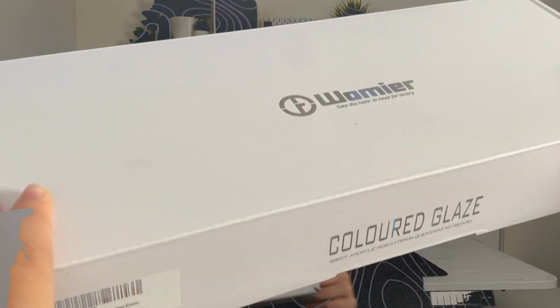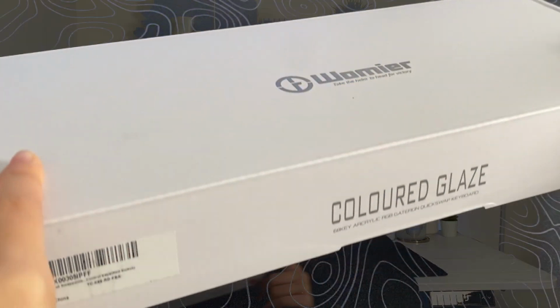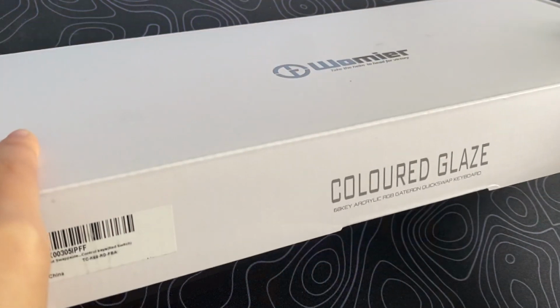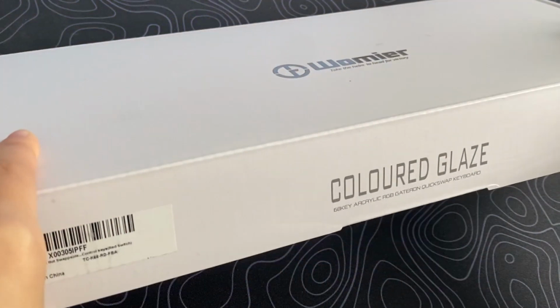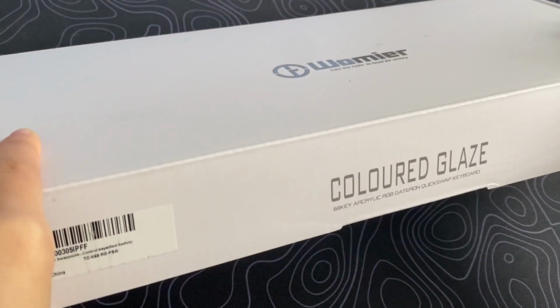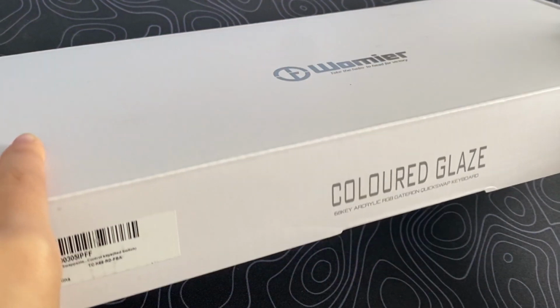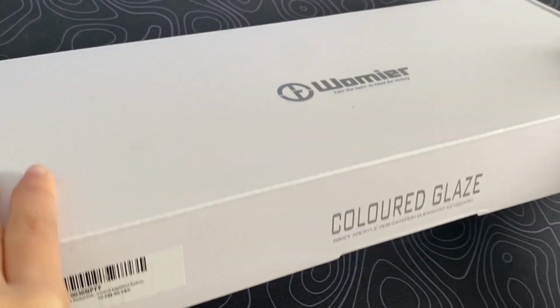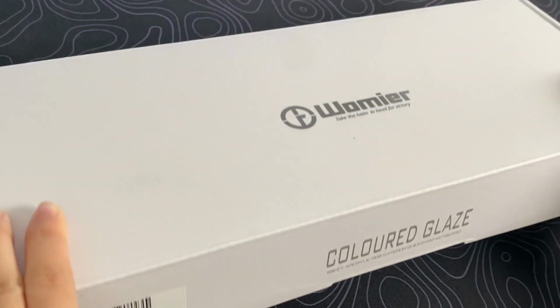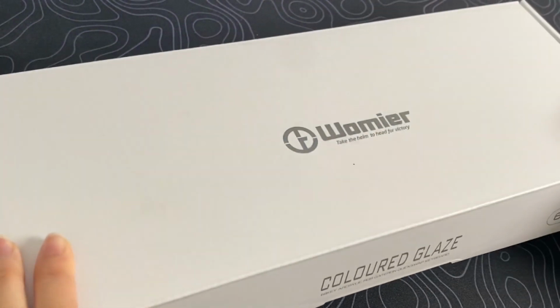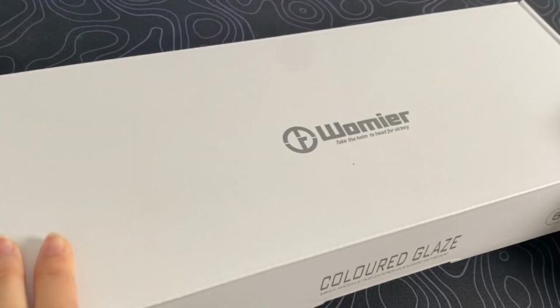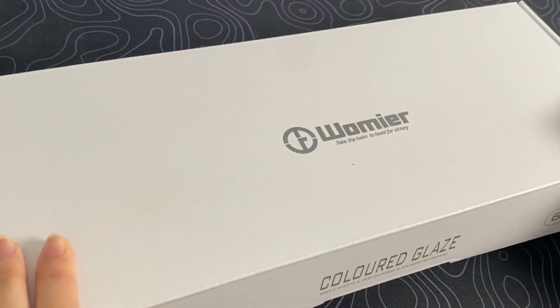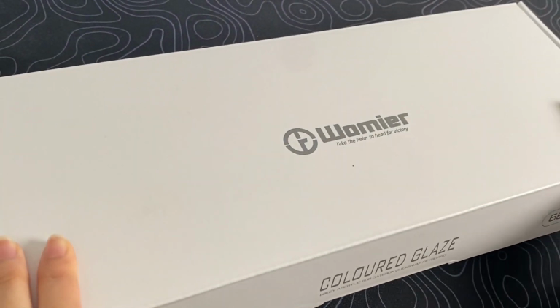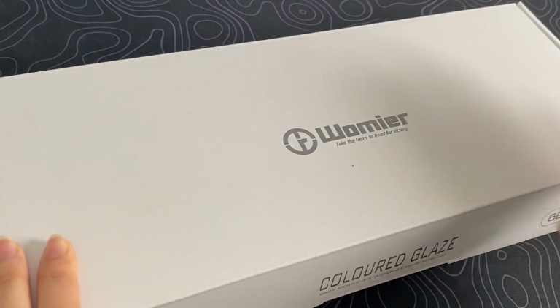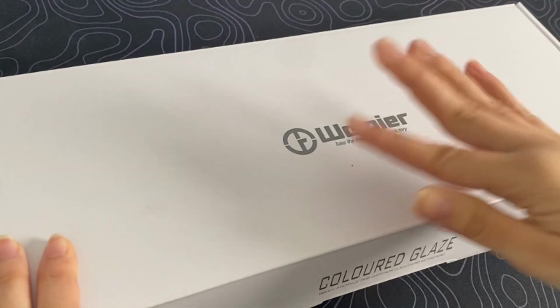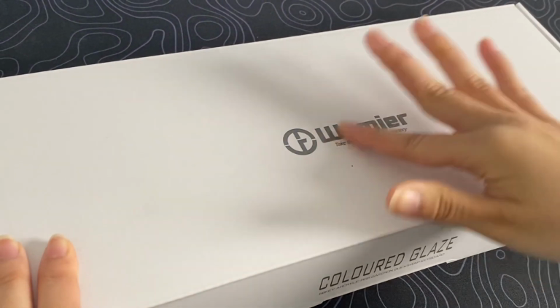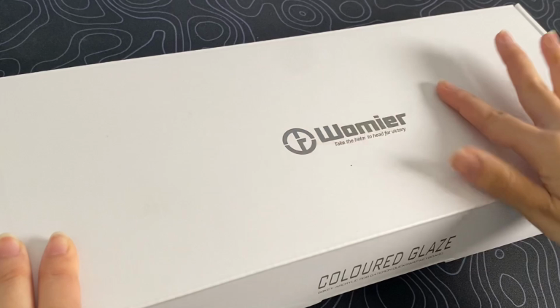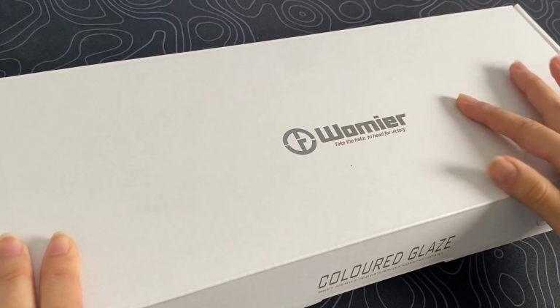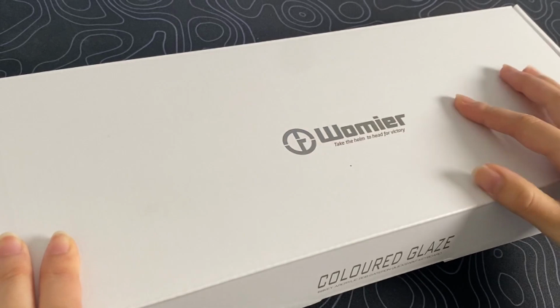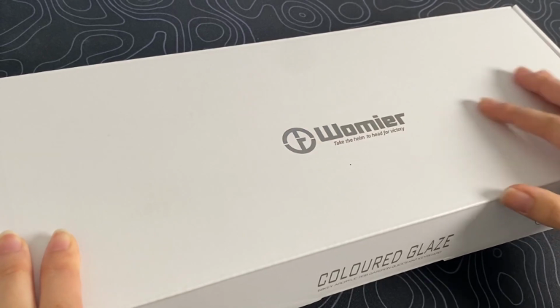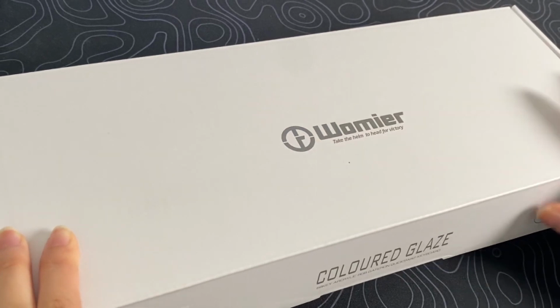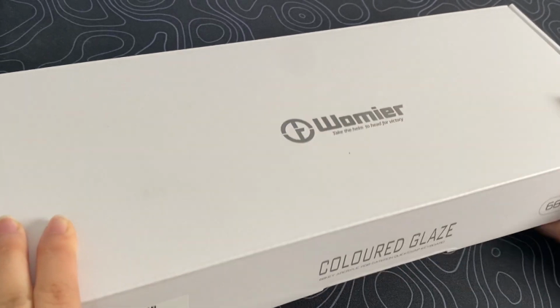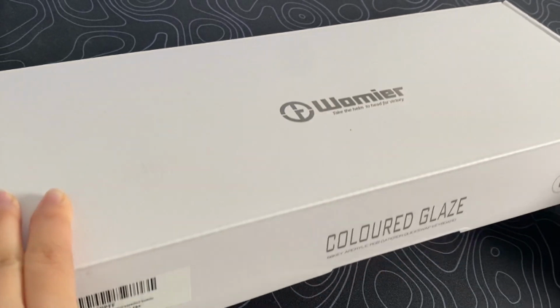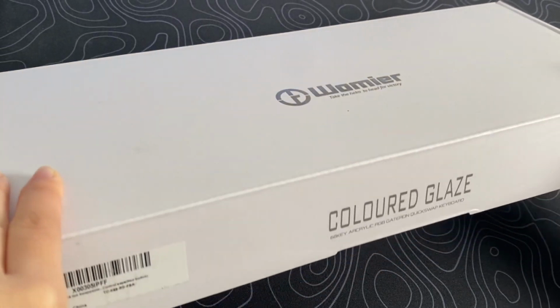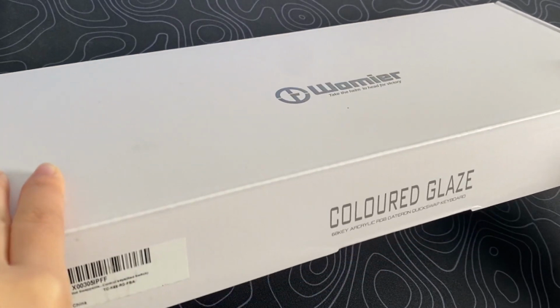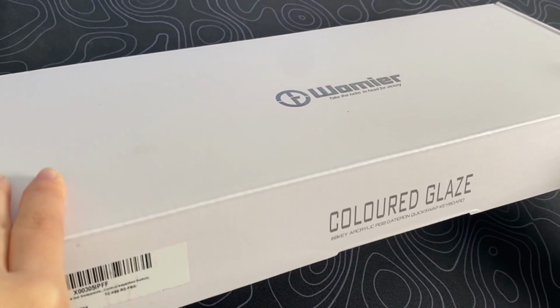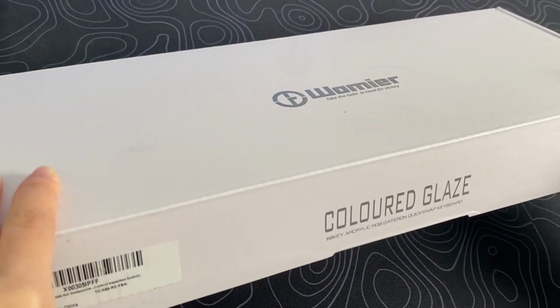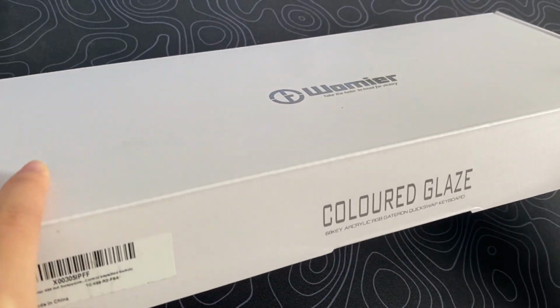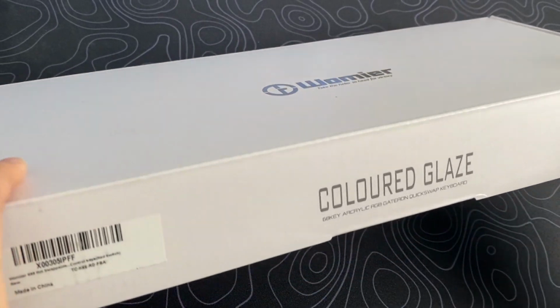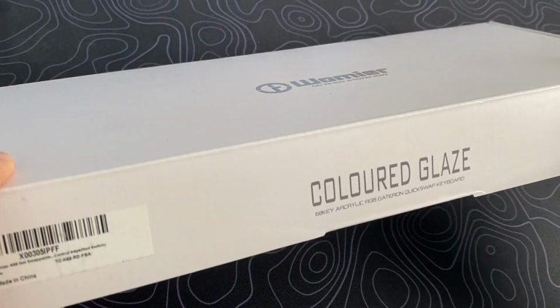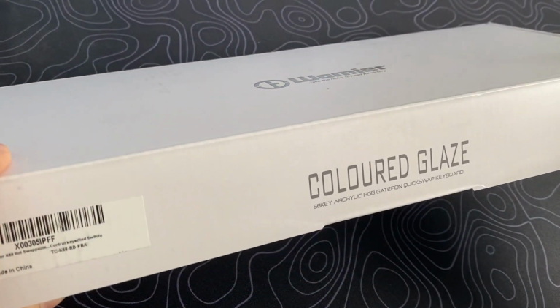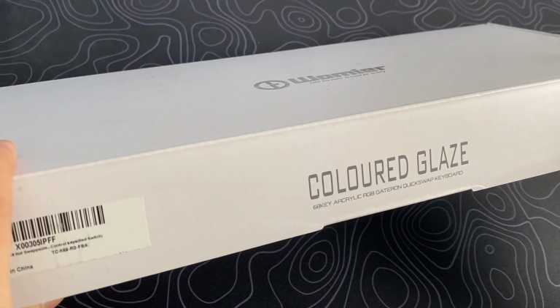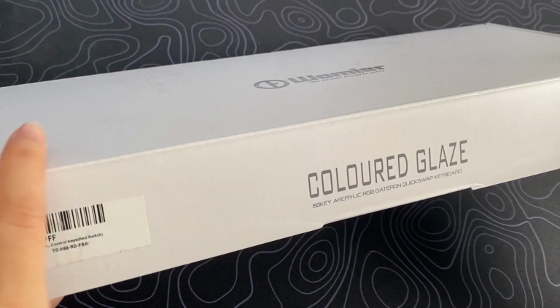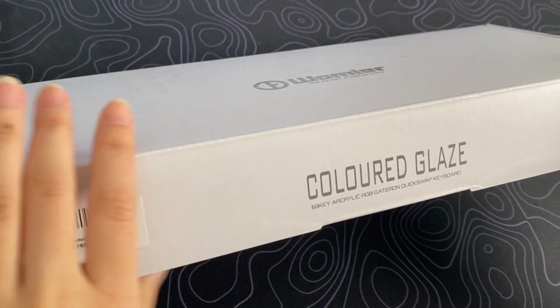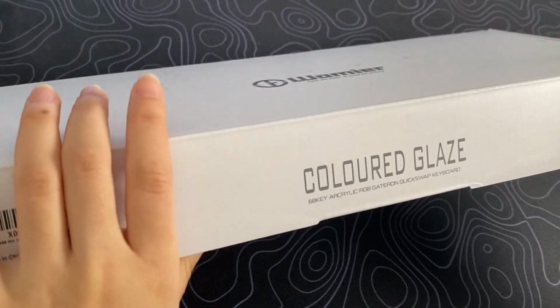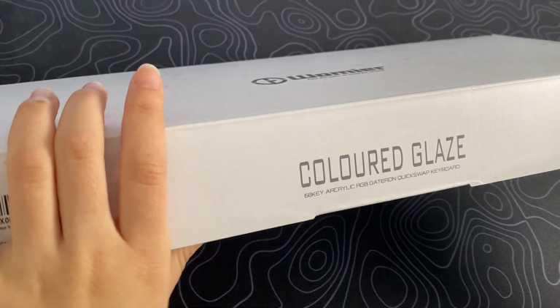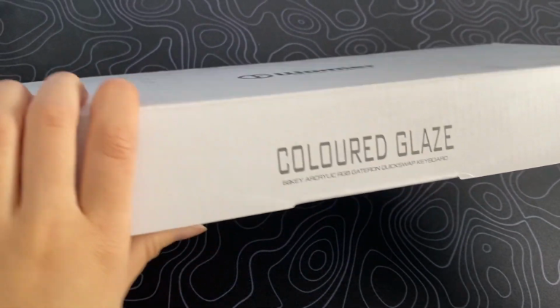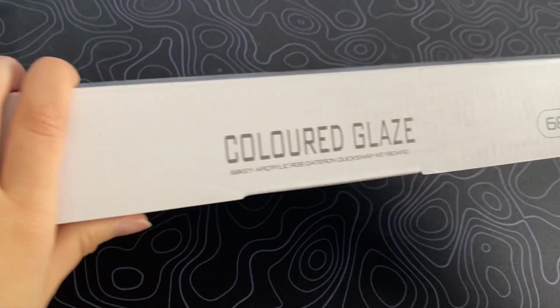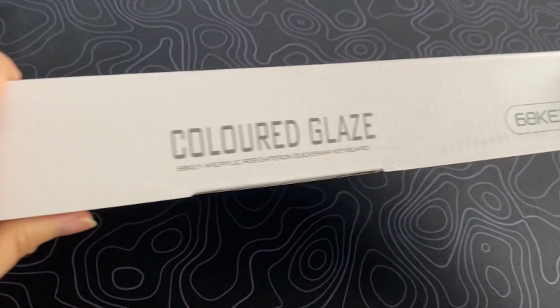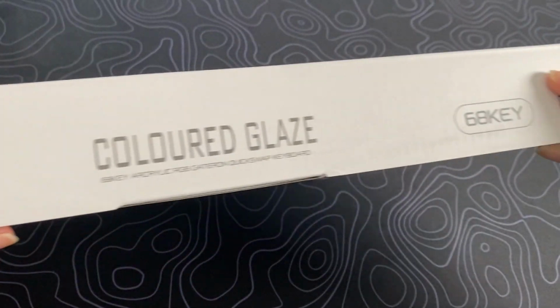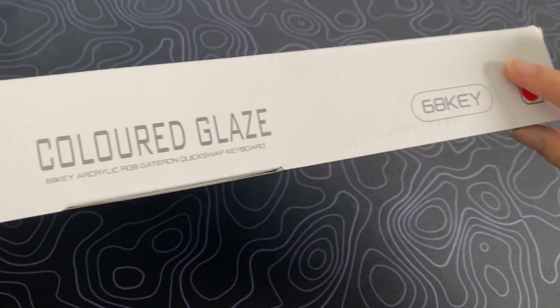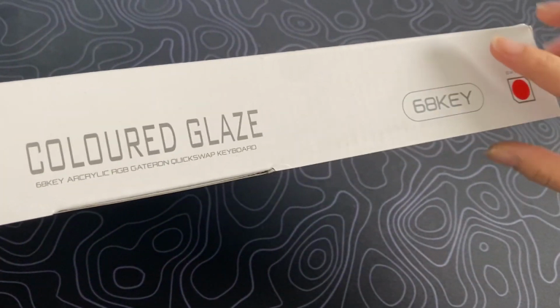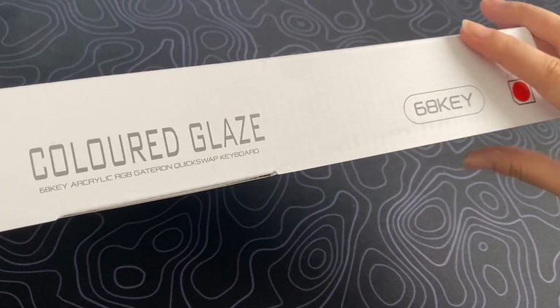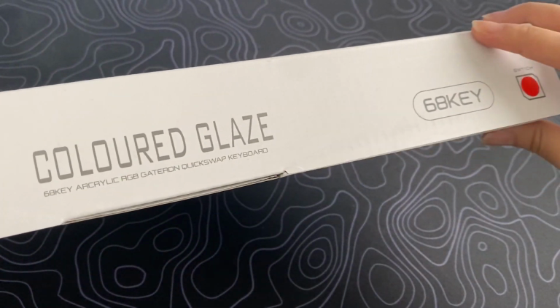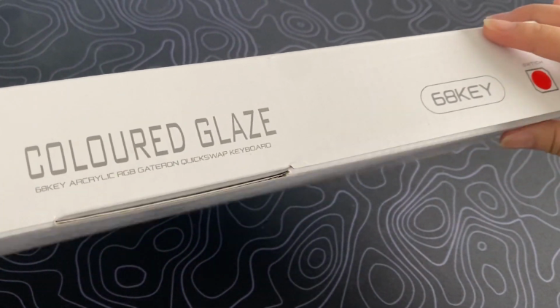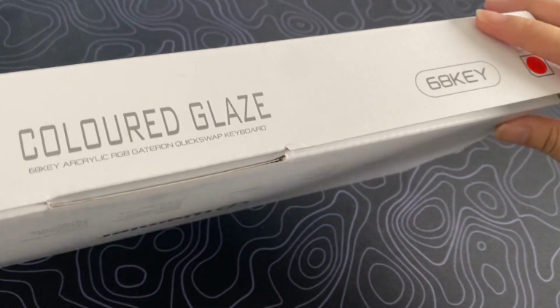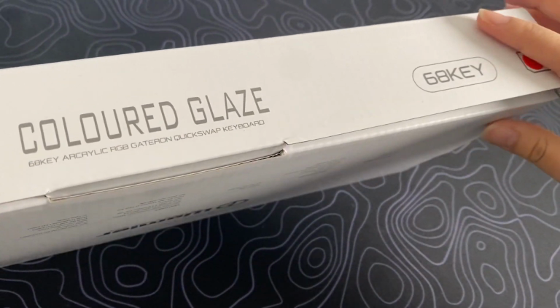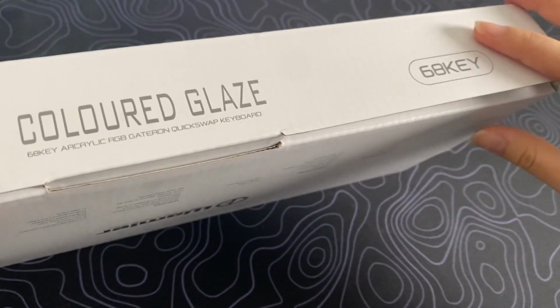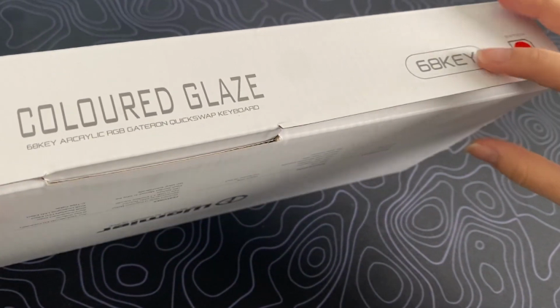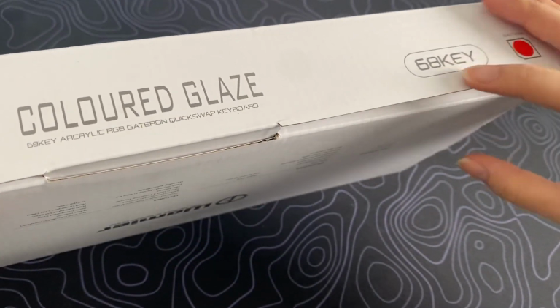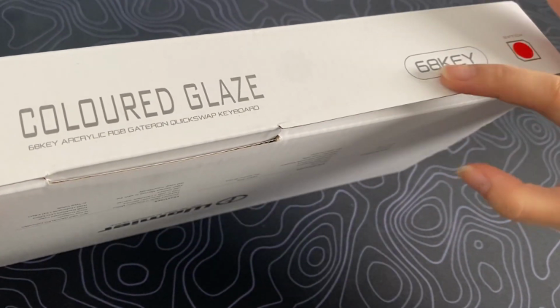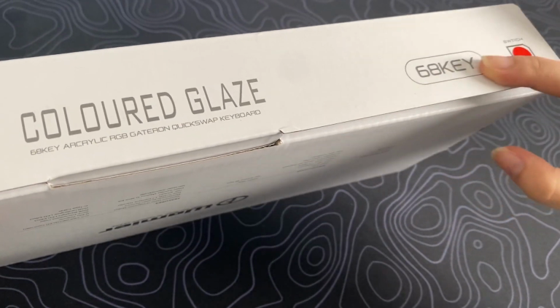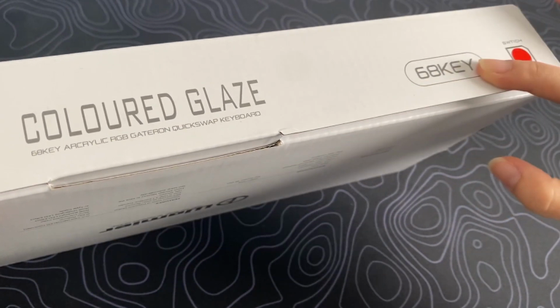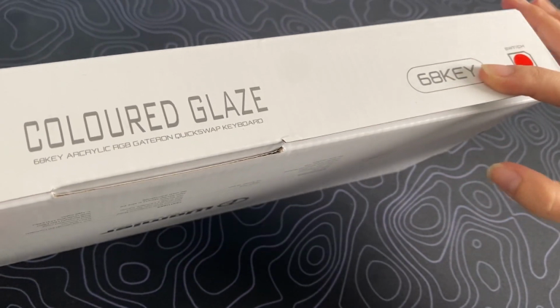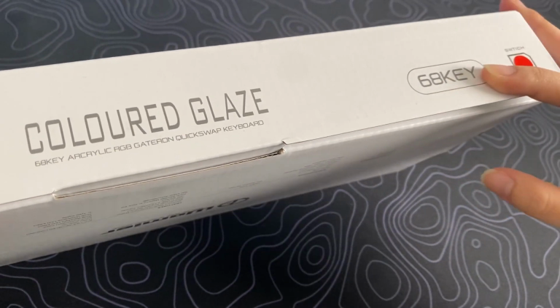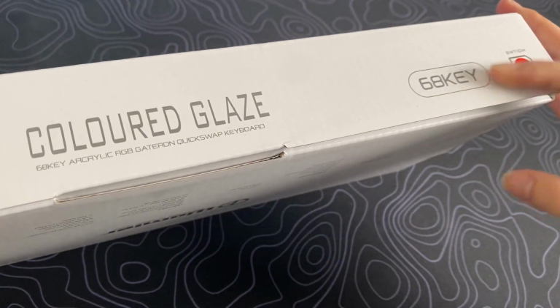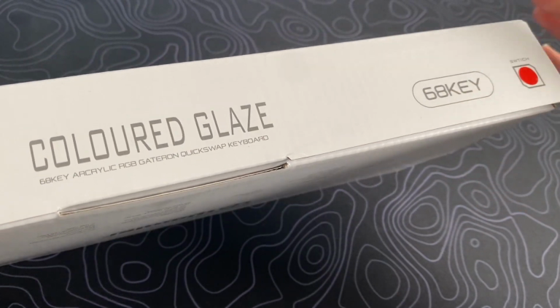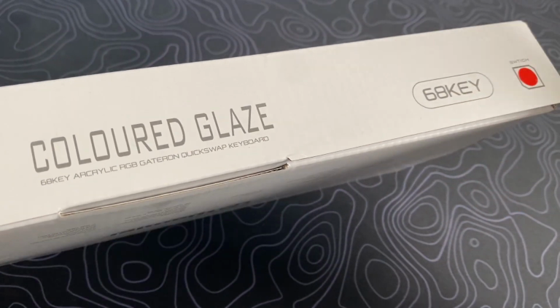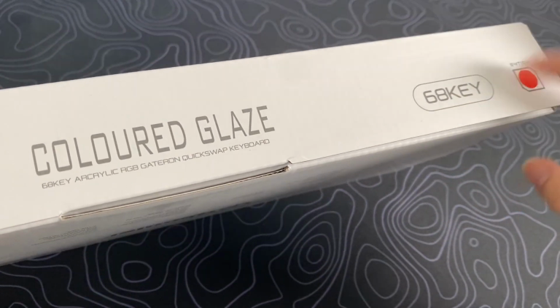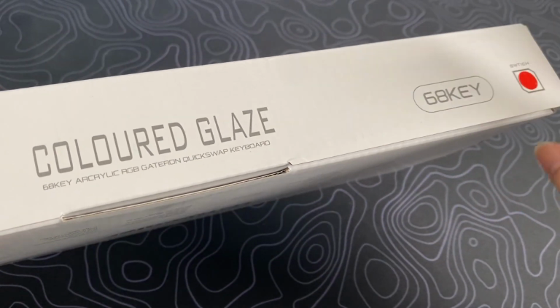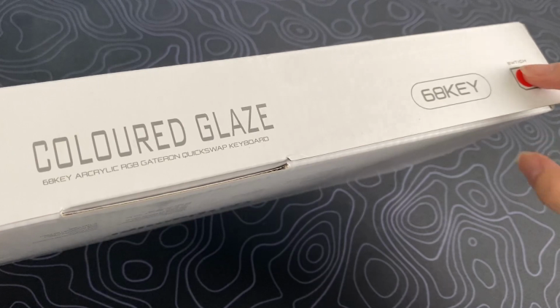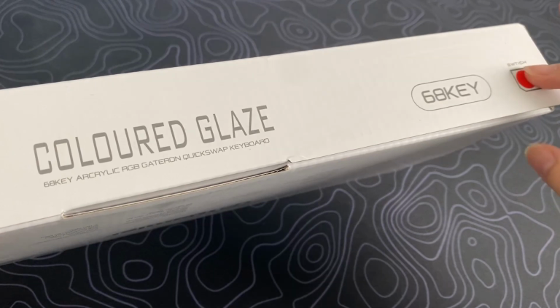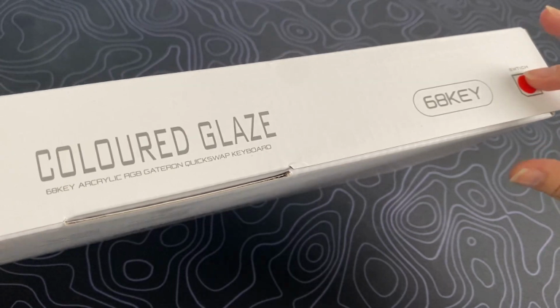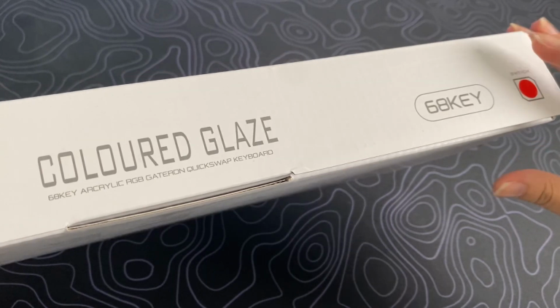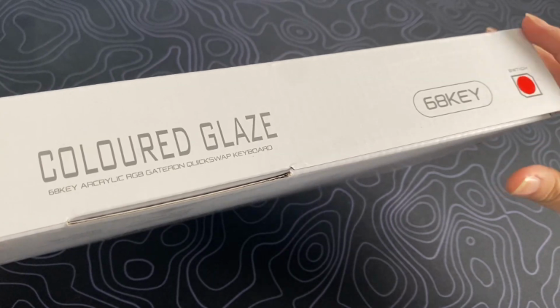Looking at the box, there is some branding on it. It shows you some of the features such as the 68 keys and the red switches.